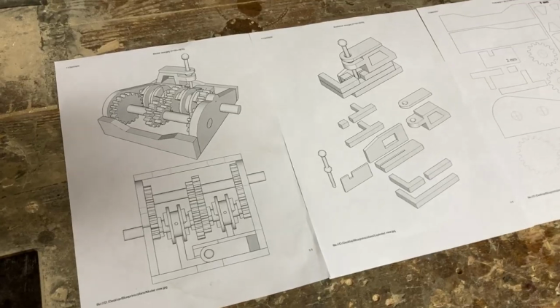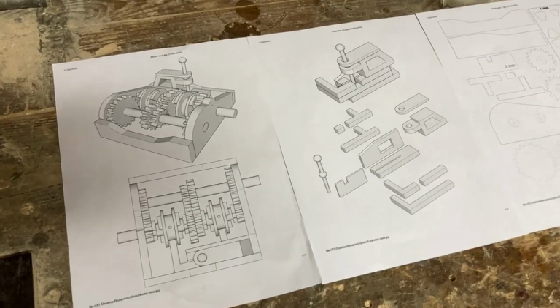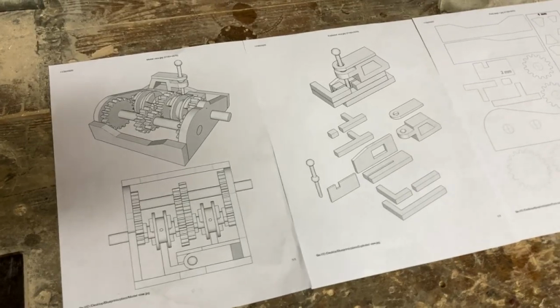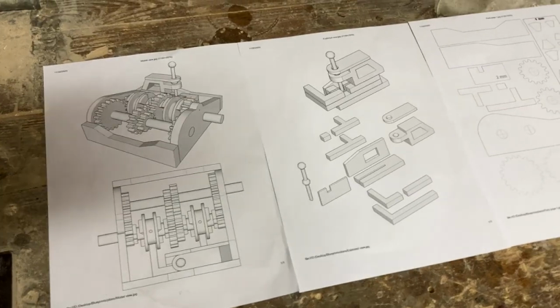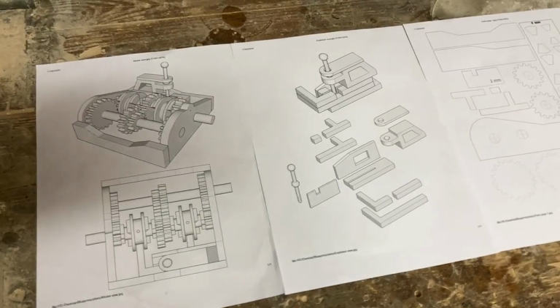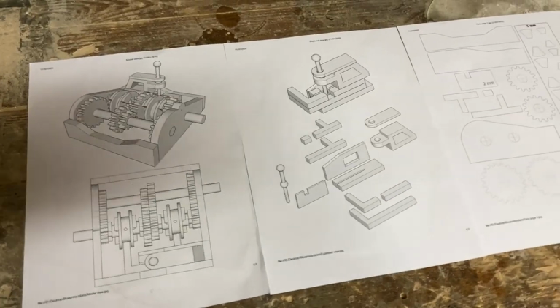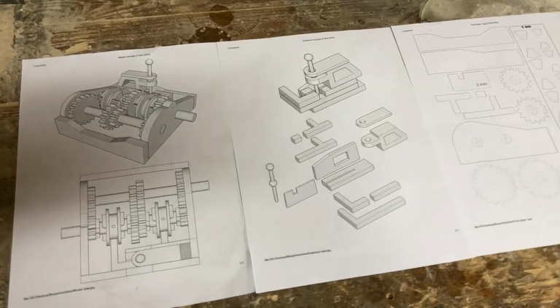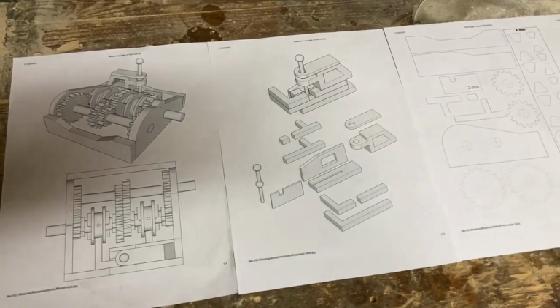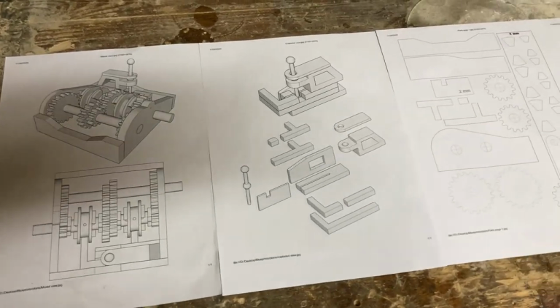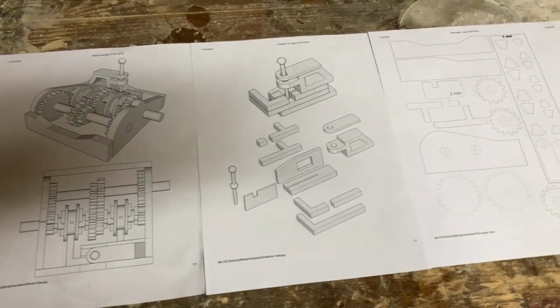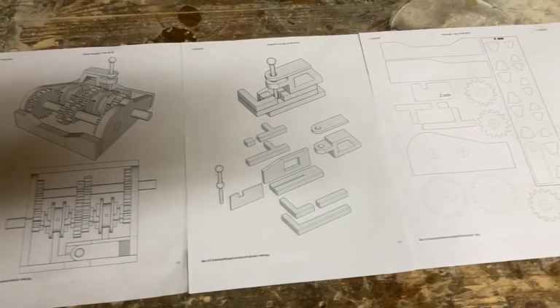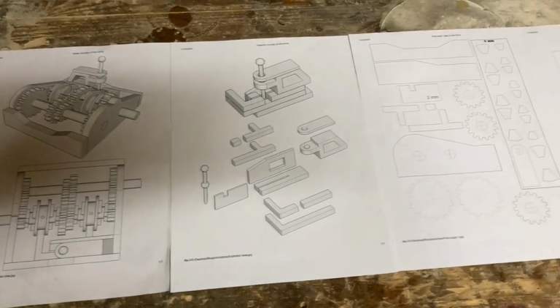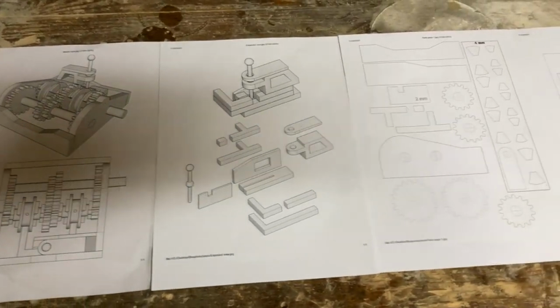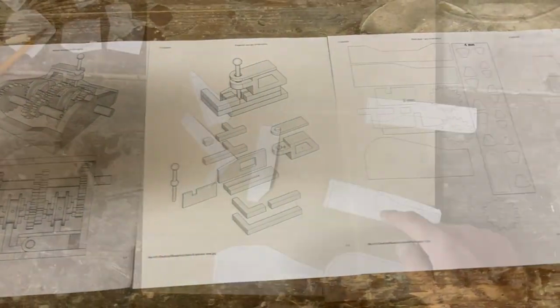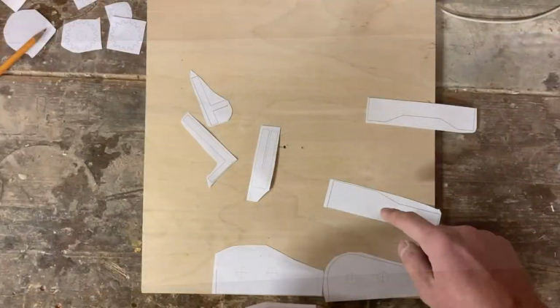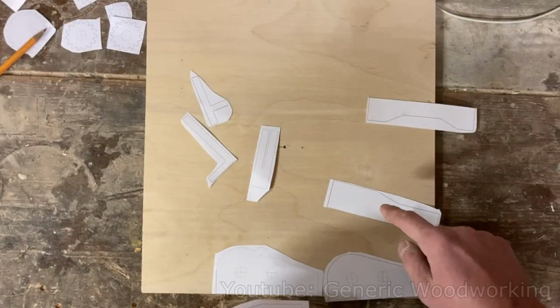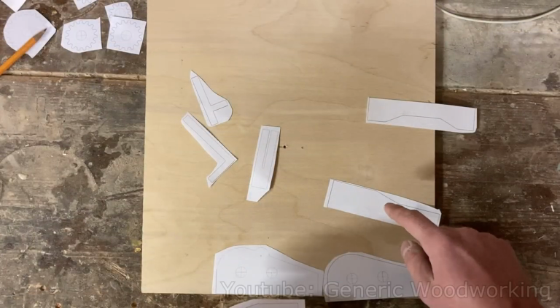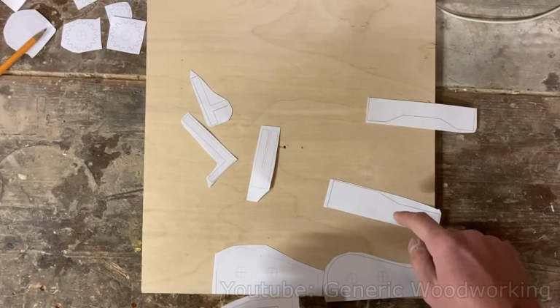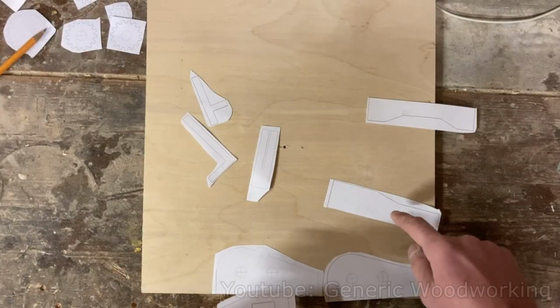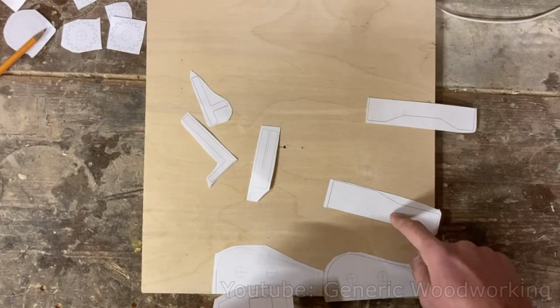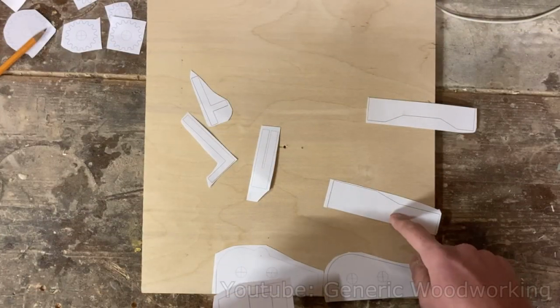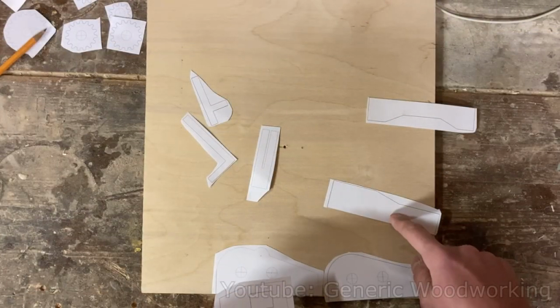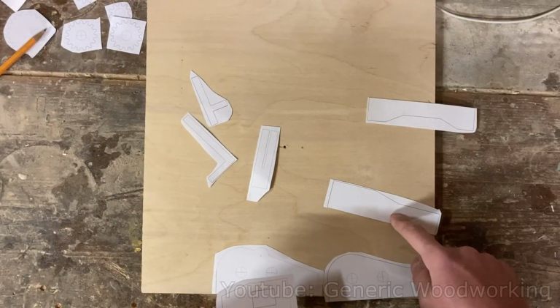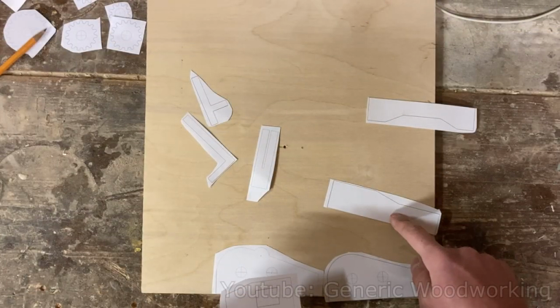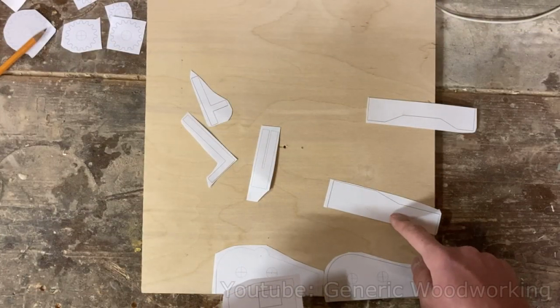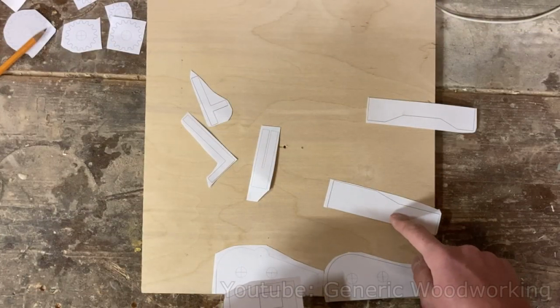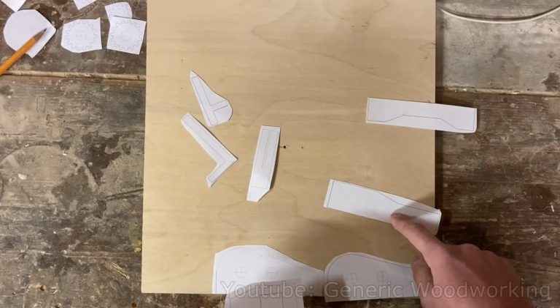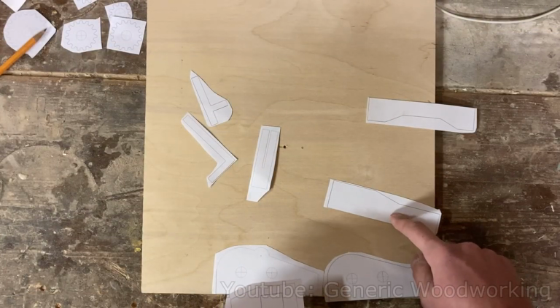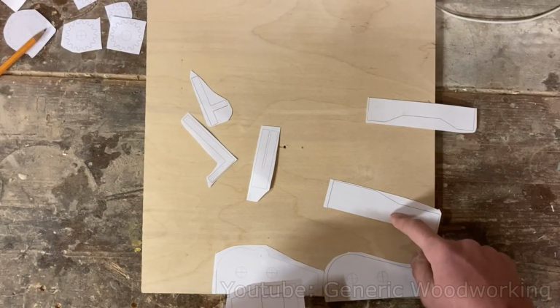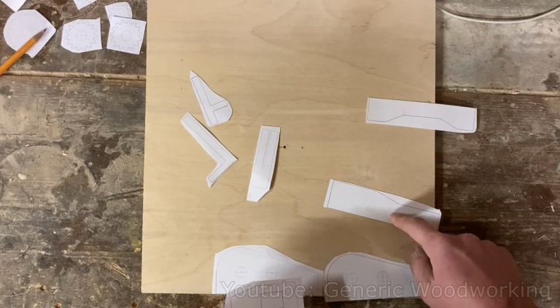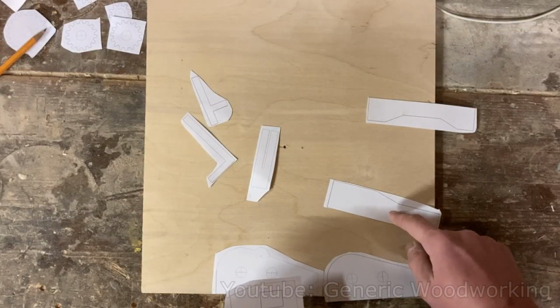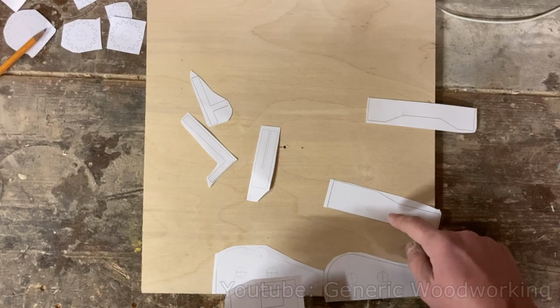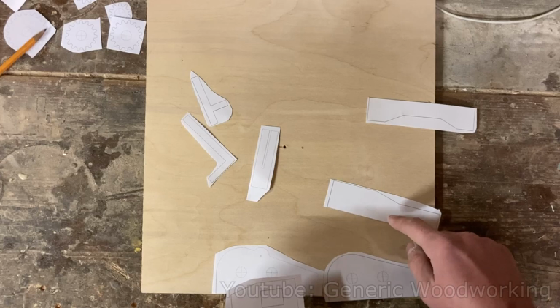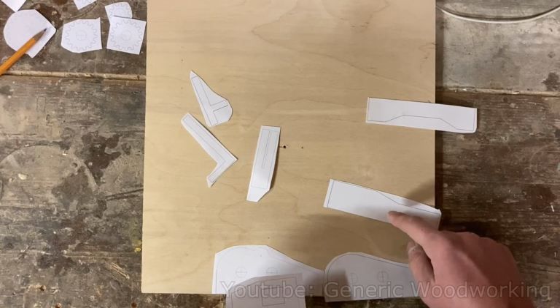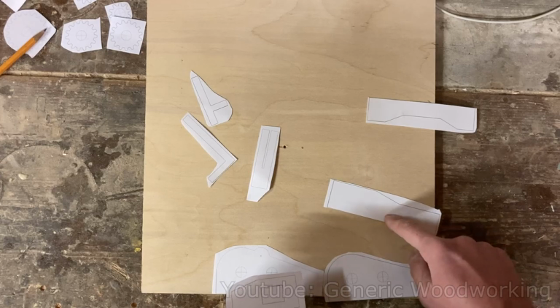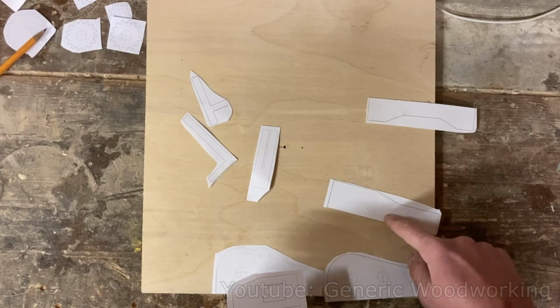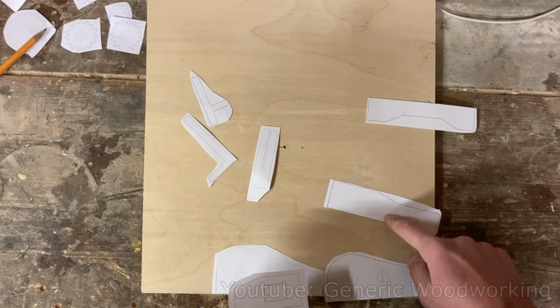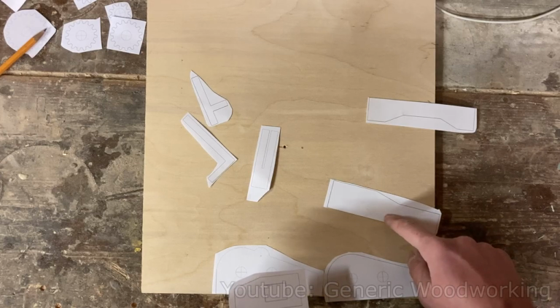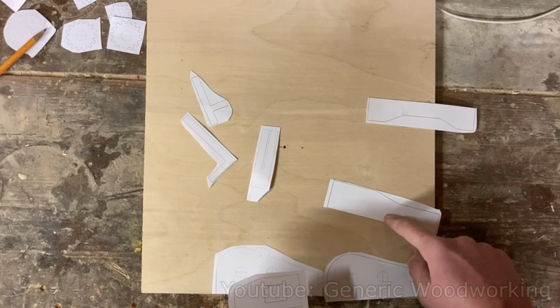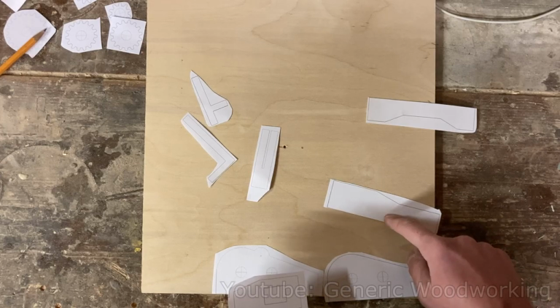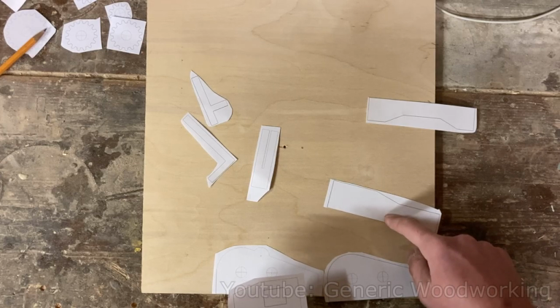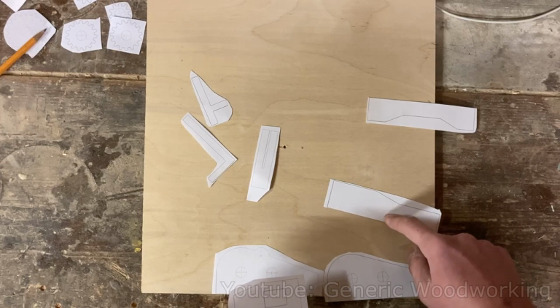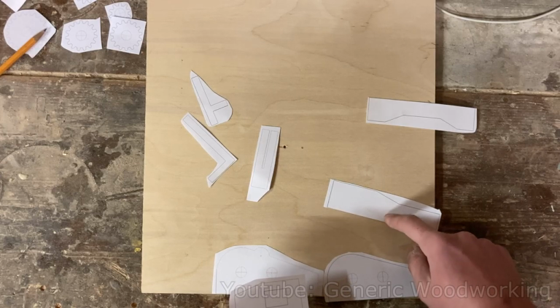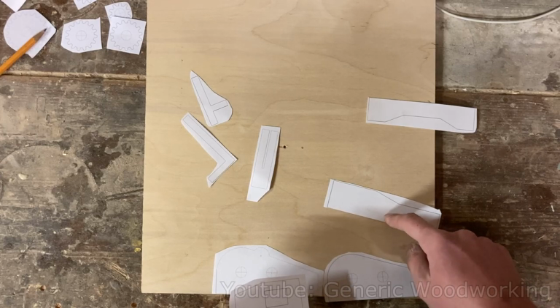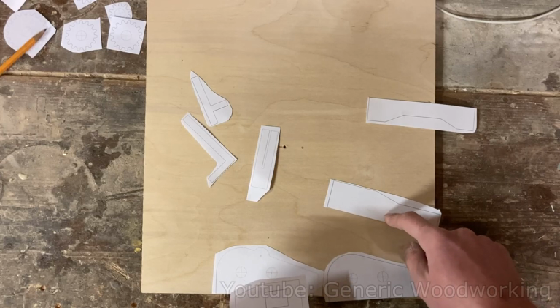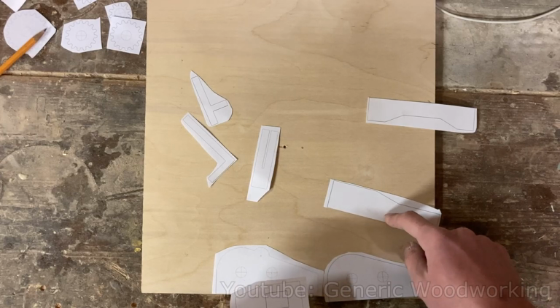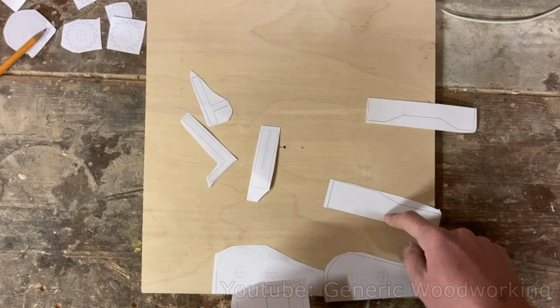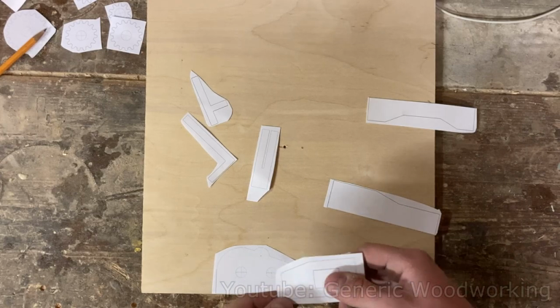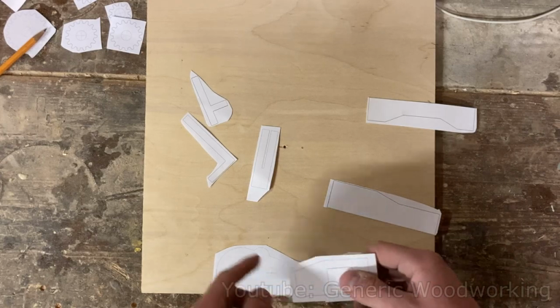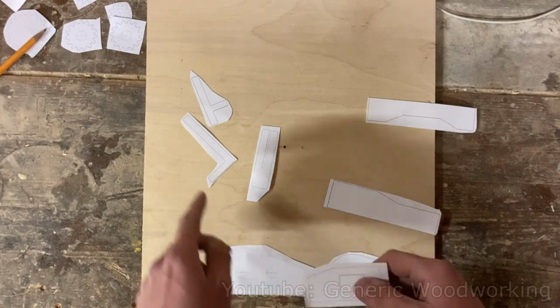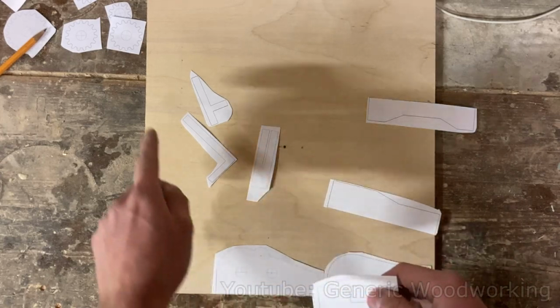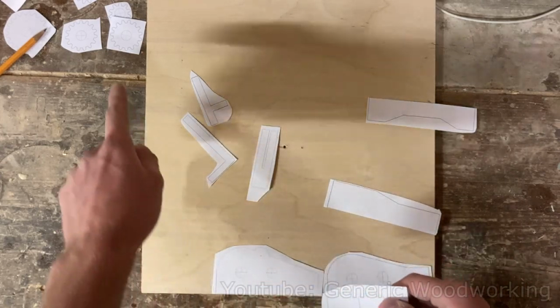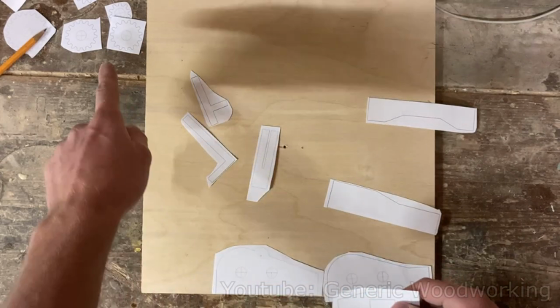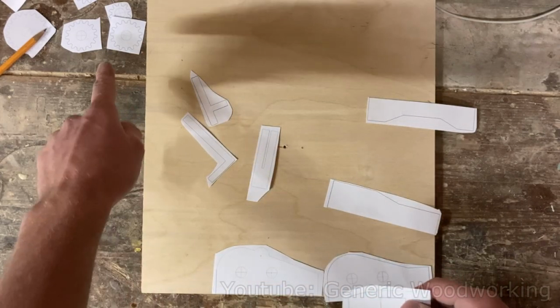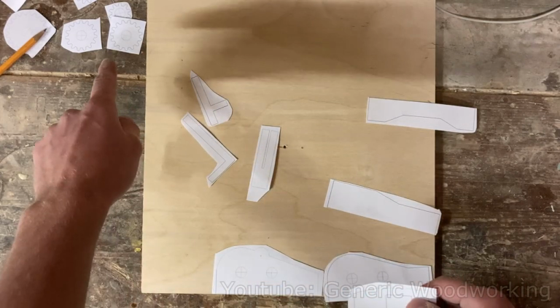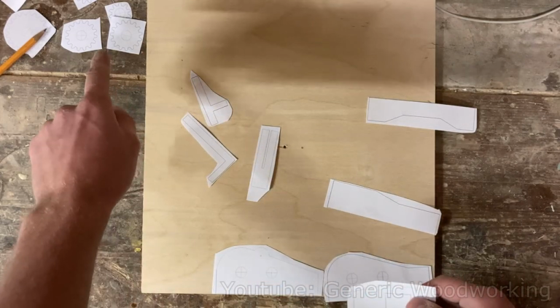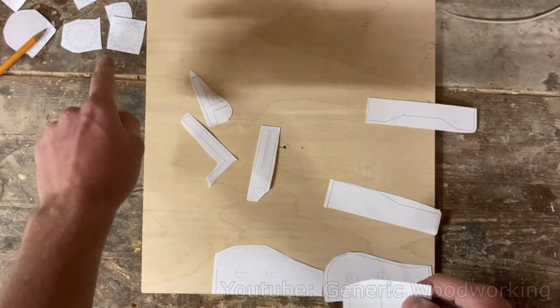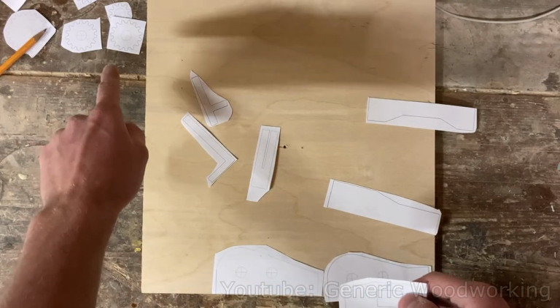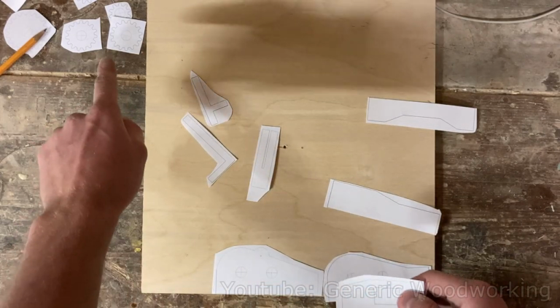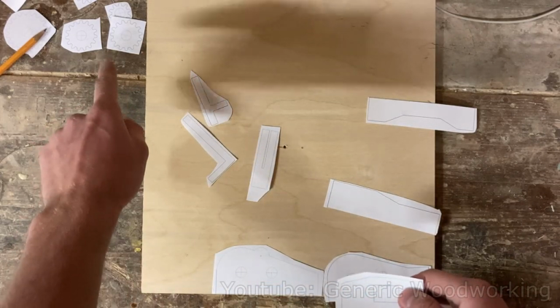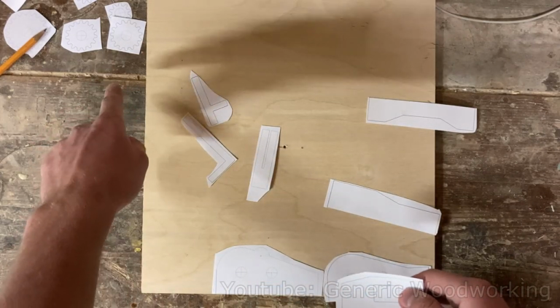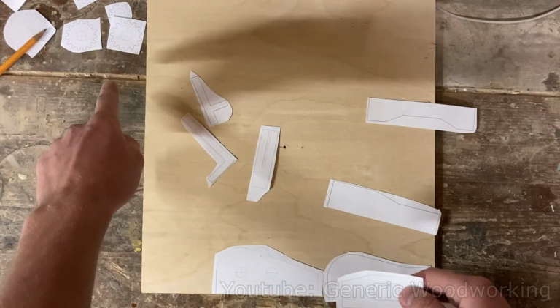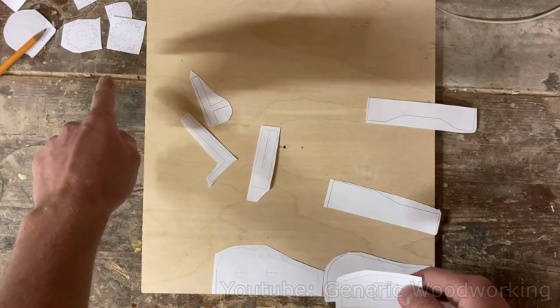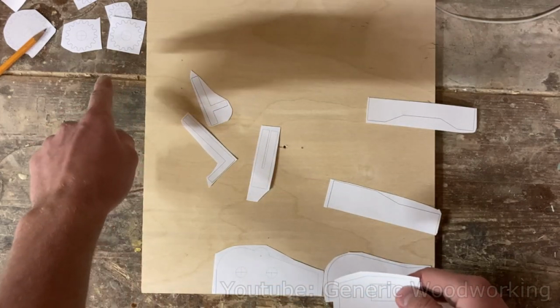Anyway, here's the video. I'm gonna start off by making all of the 8mm thick pieces — not gonna work on the gears just yet.